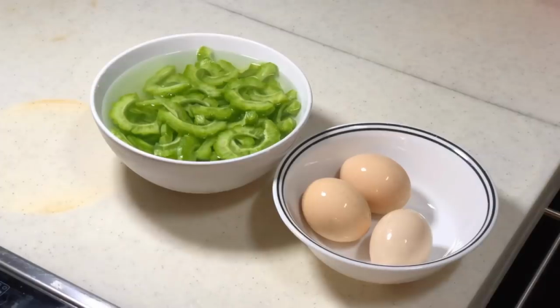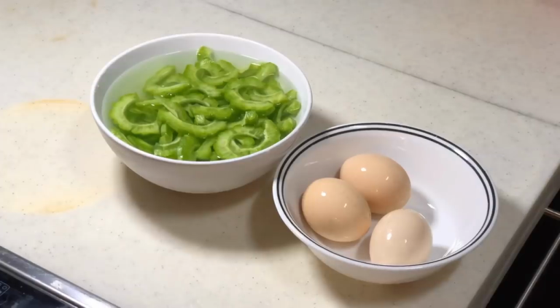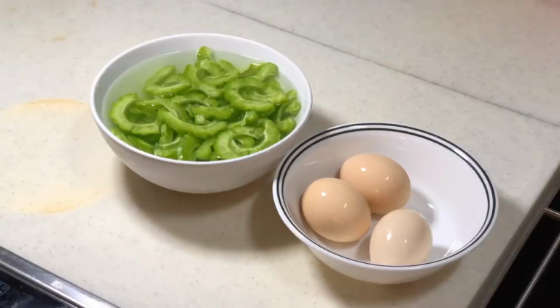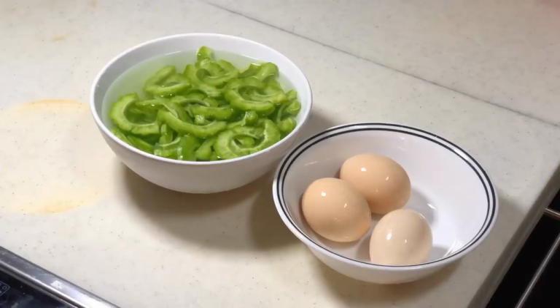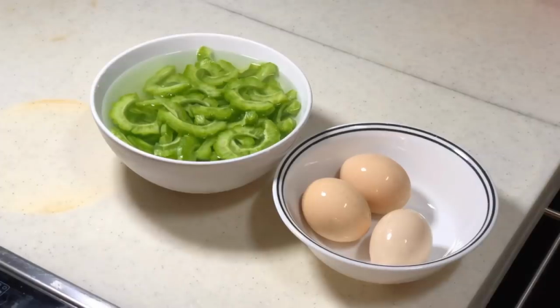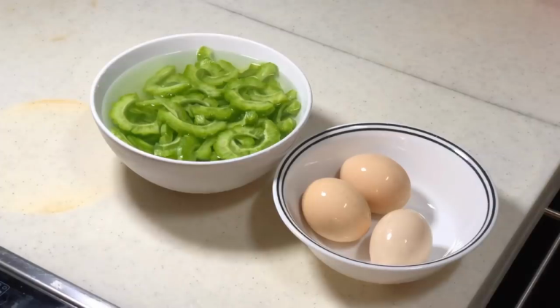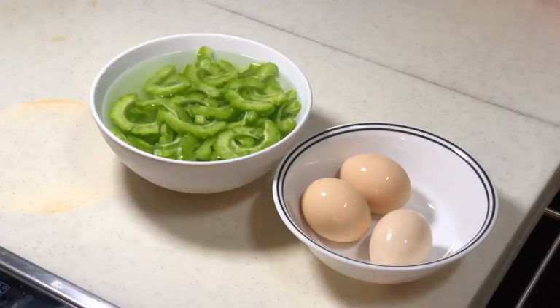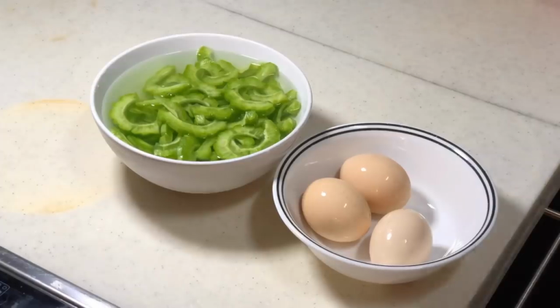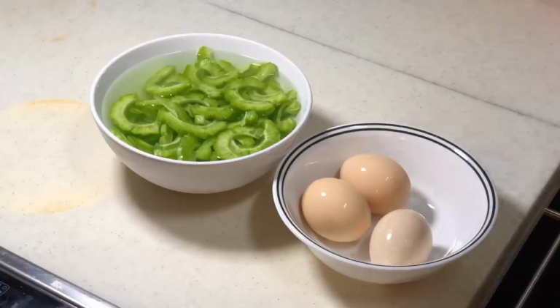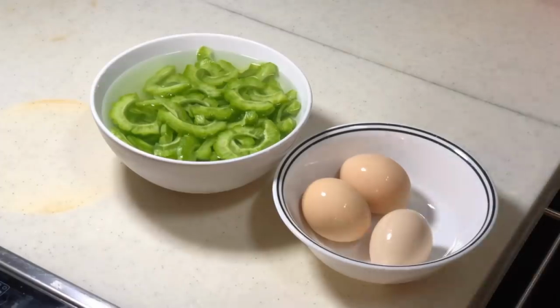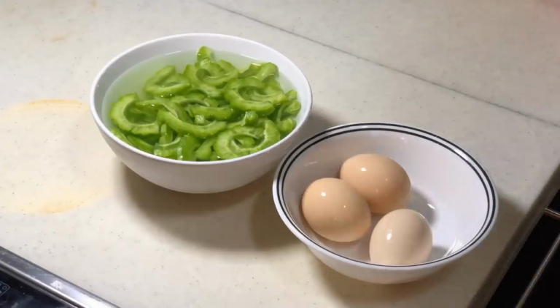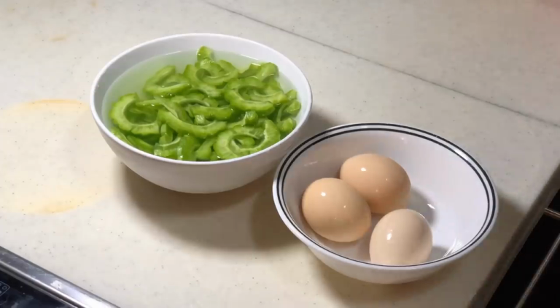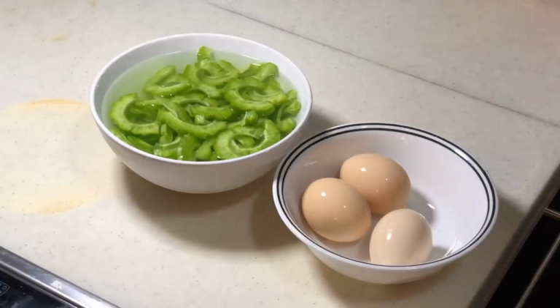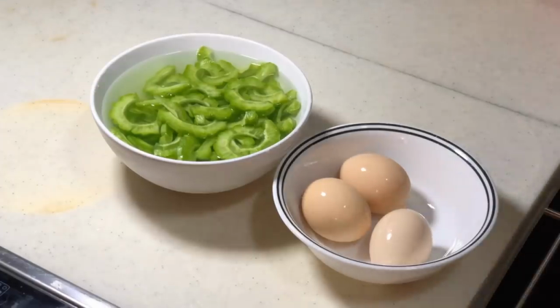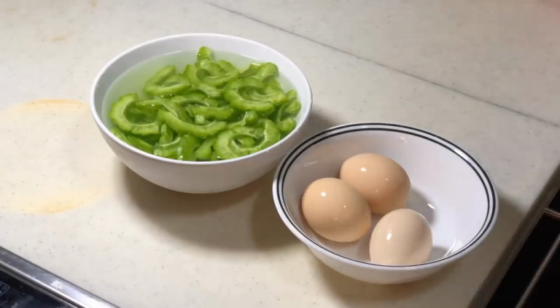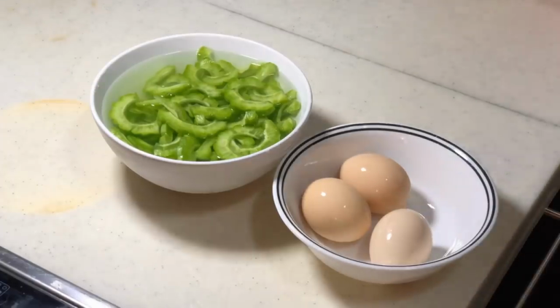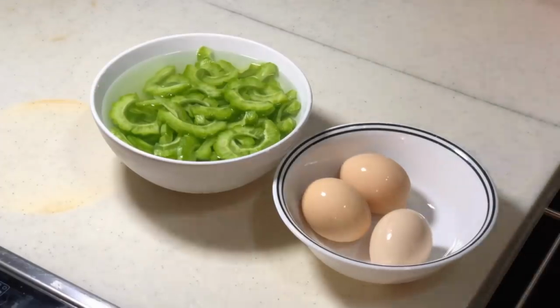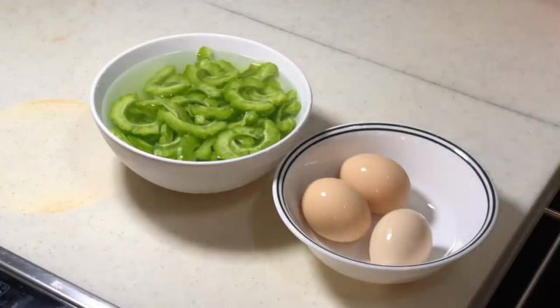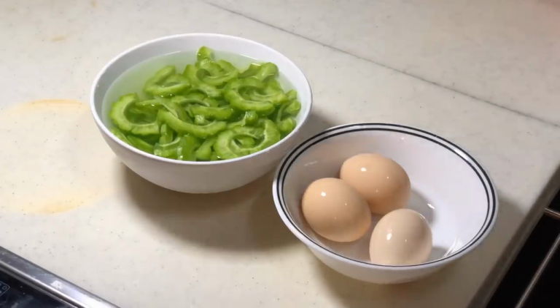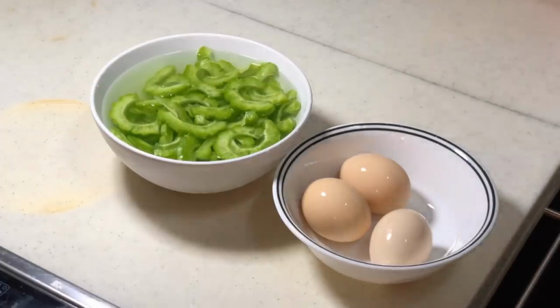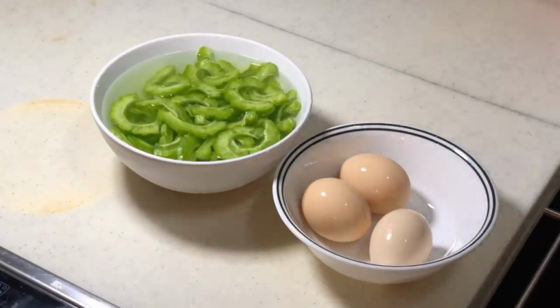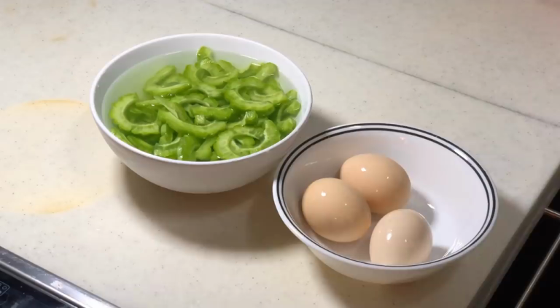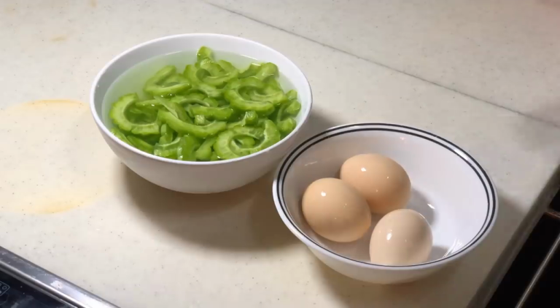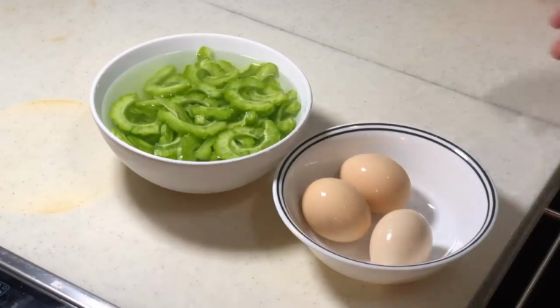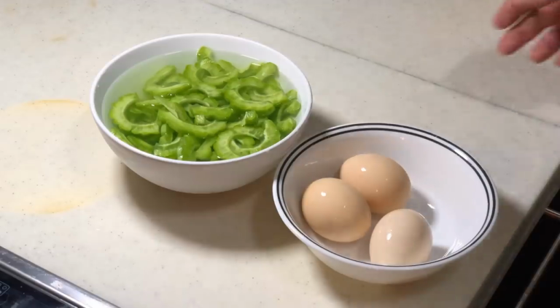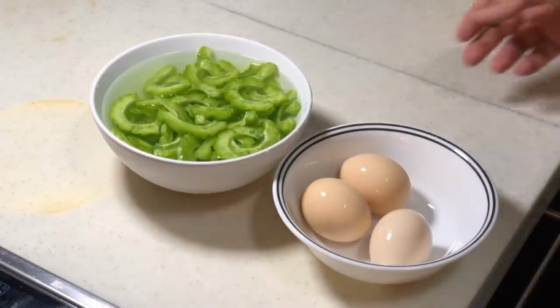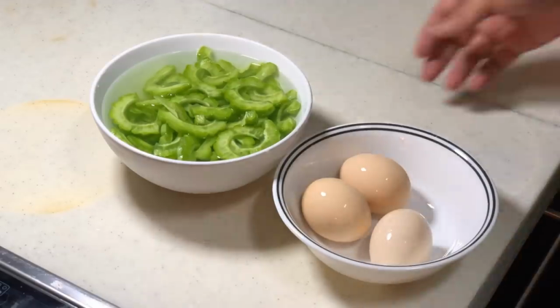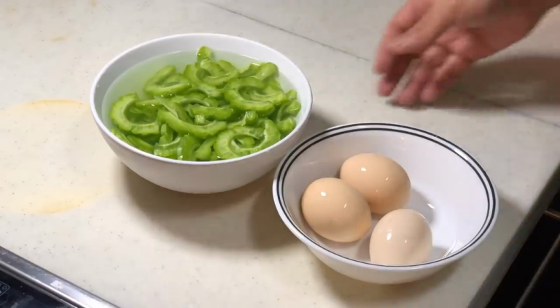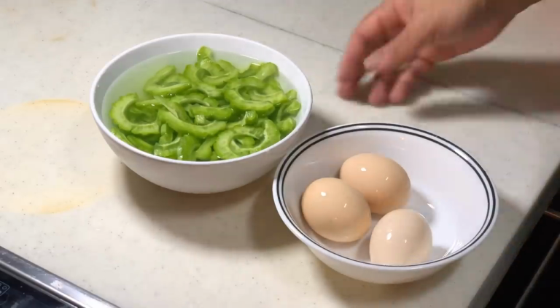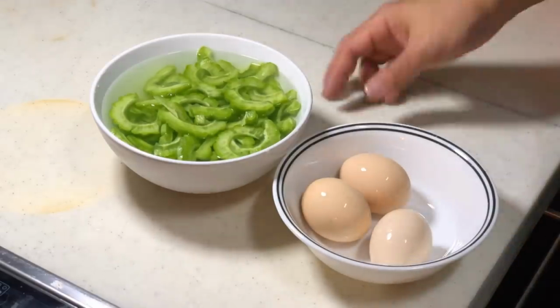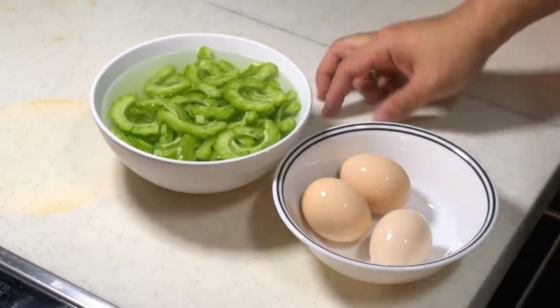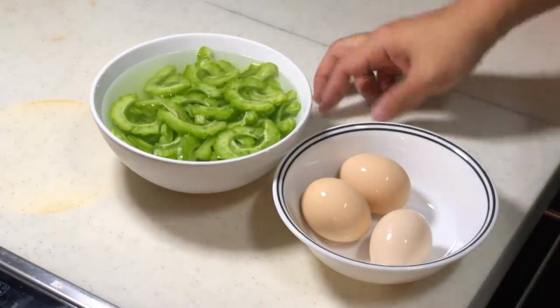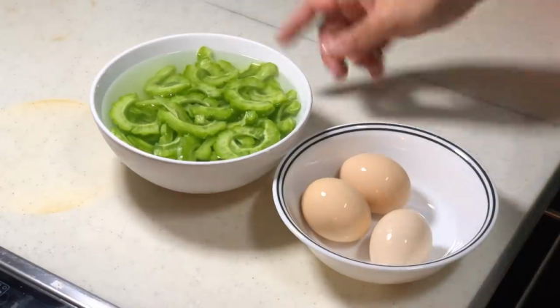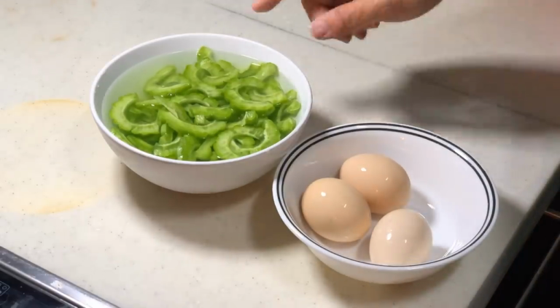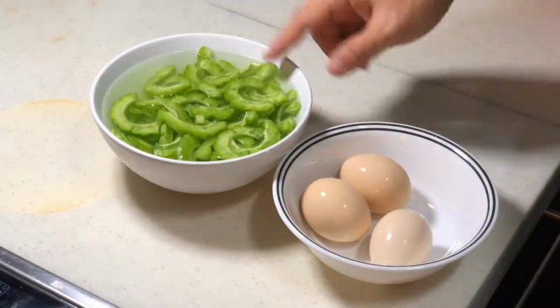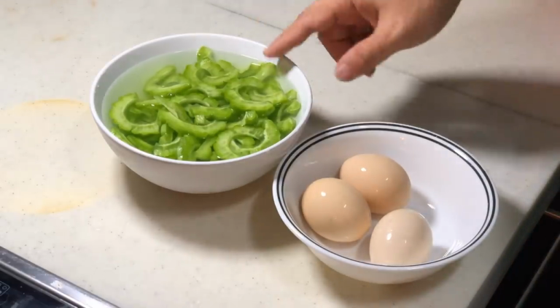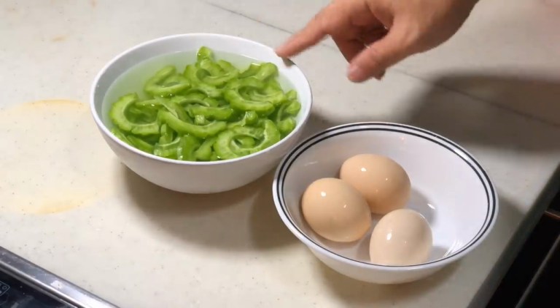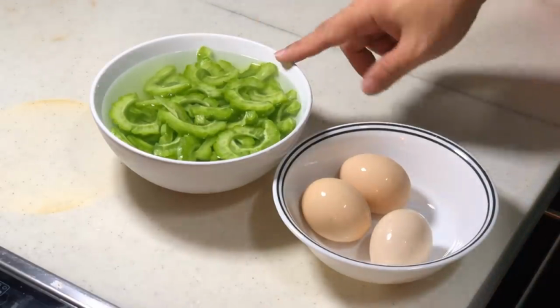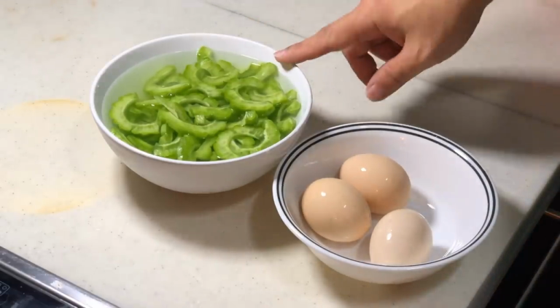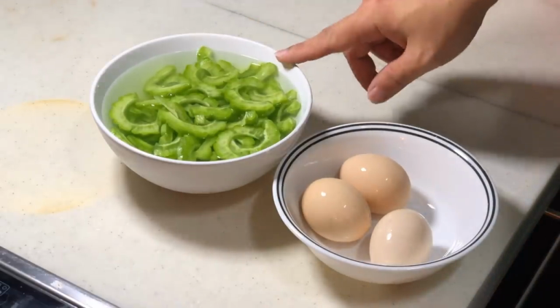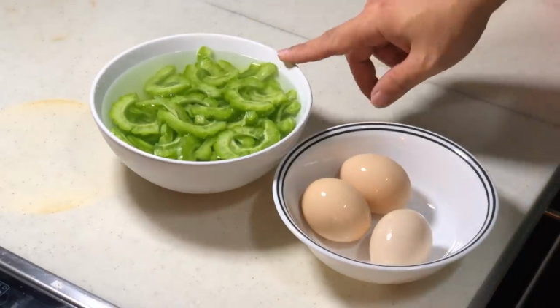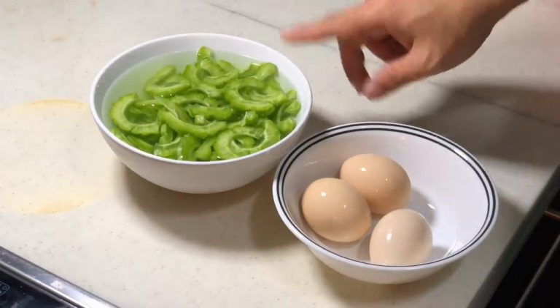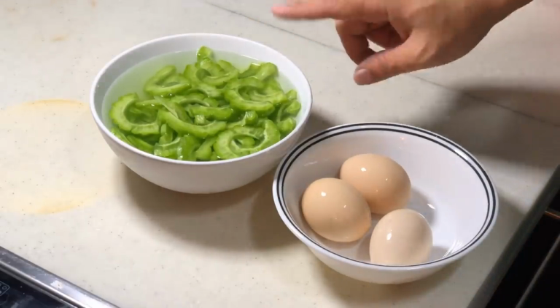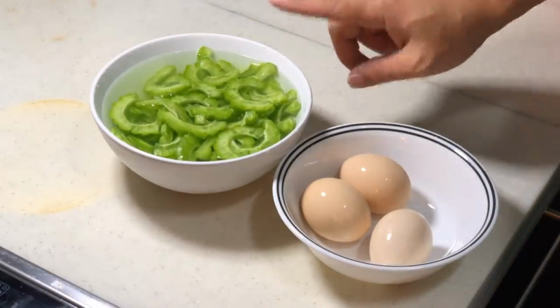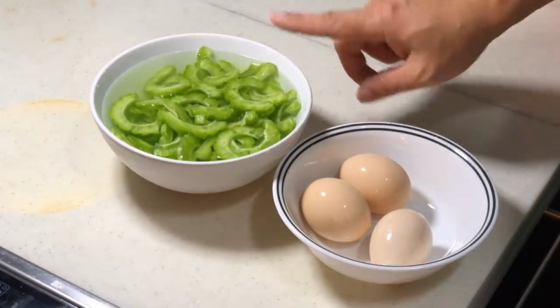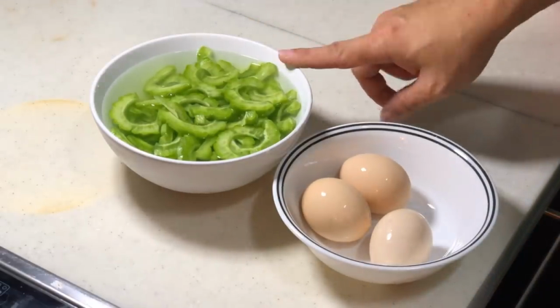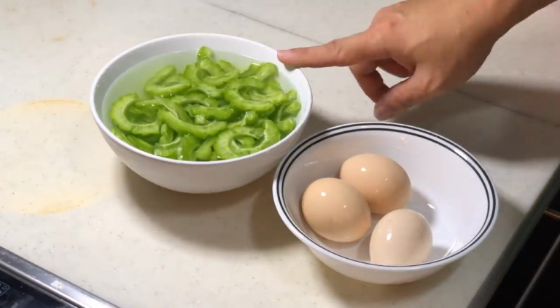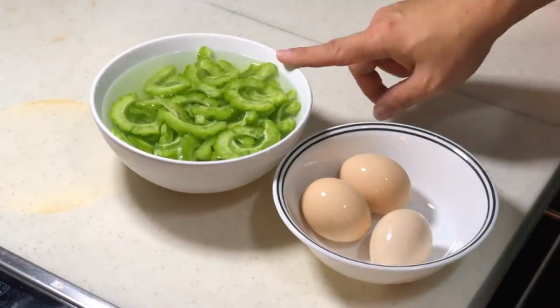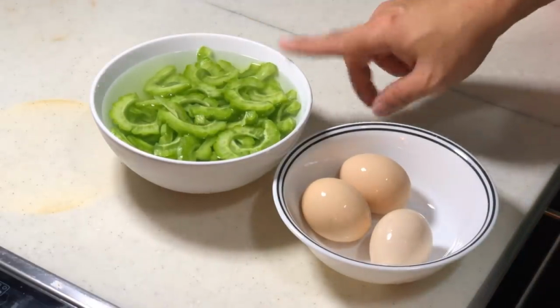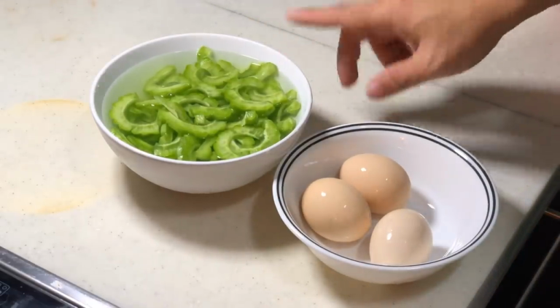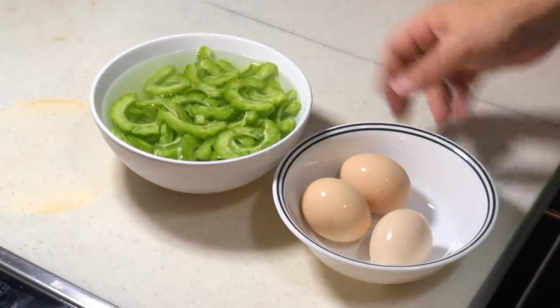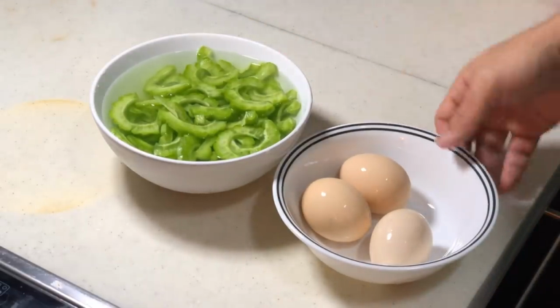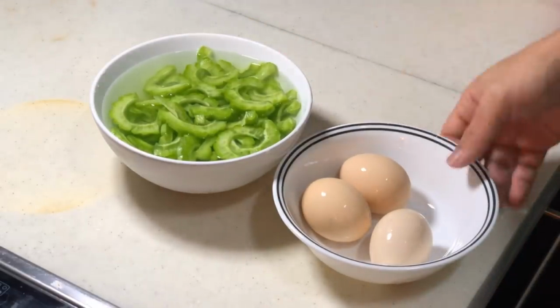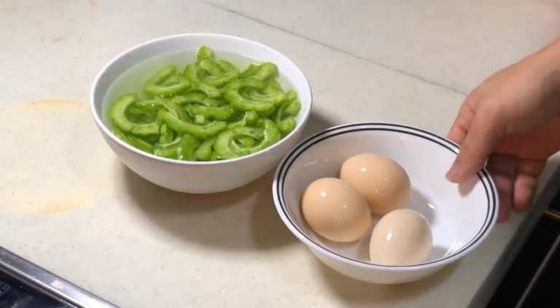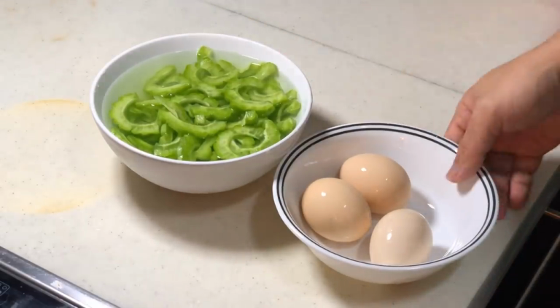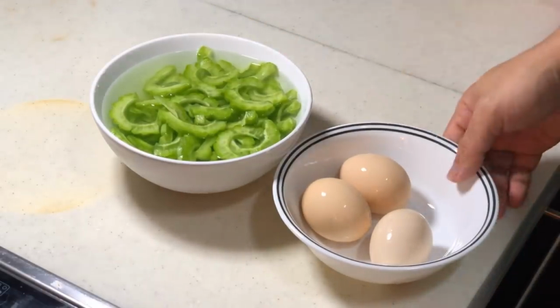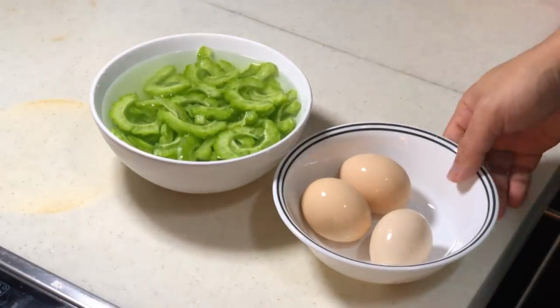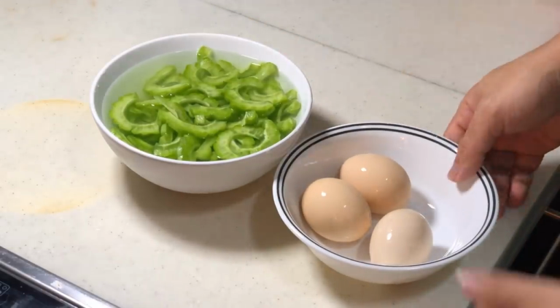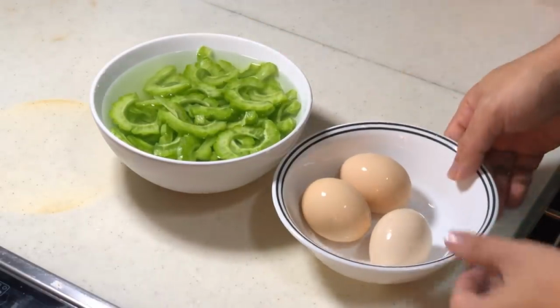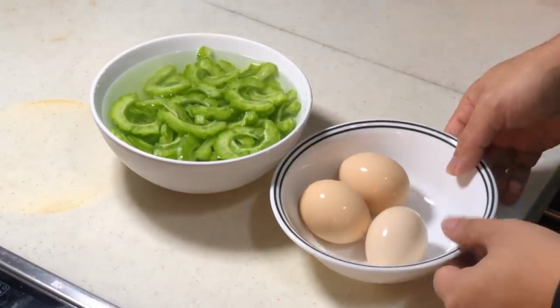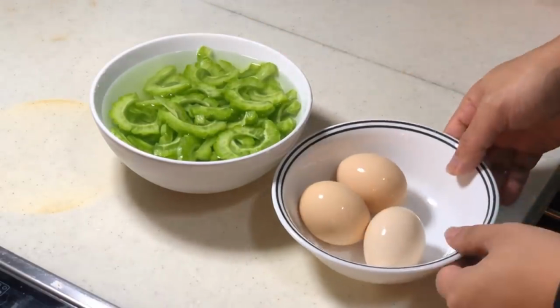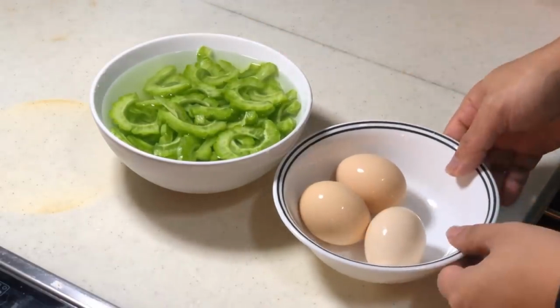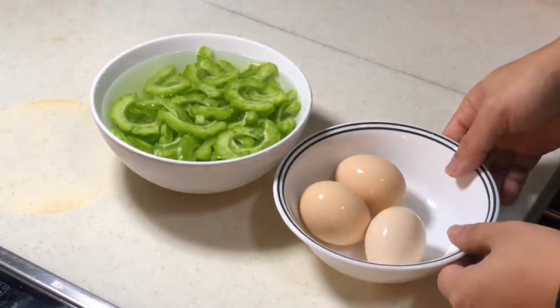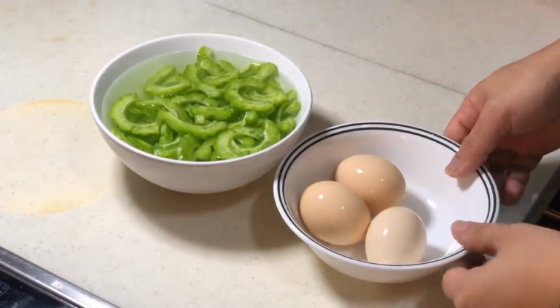Hi, this is Cooking Apa. Today I am going to stir fry bitter melon, or bitter gut, together with some egg.